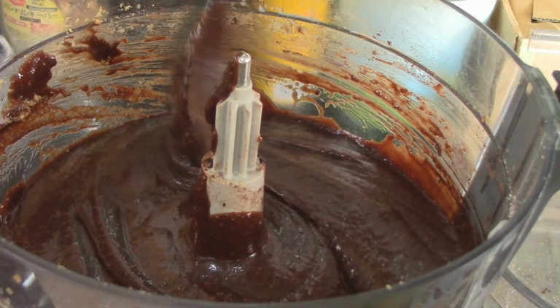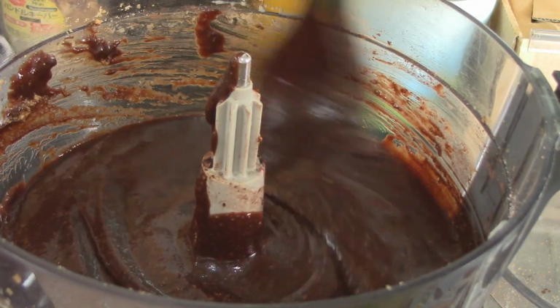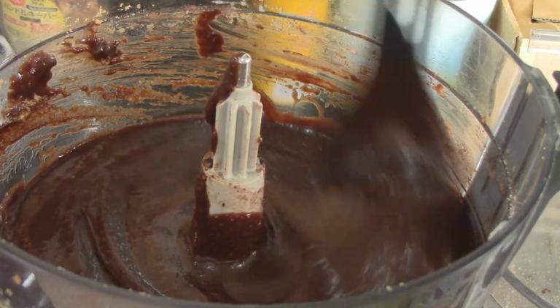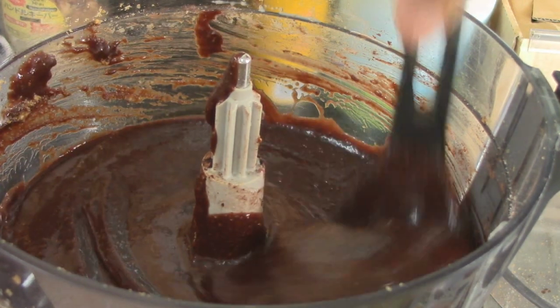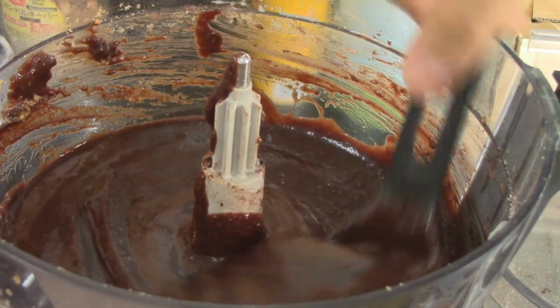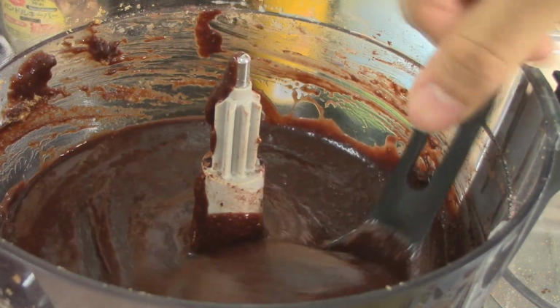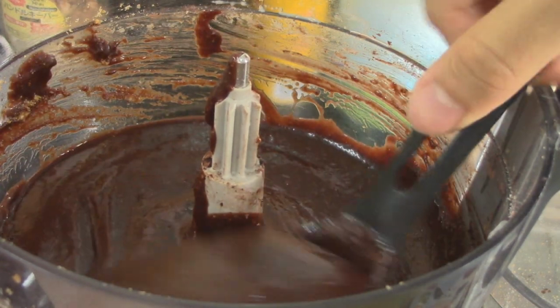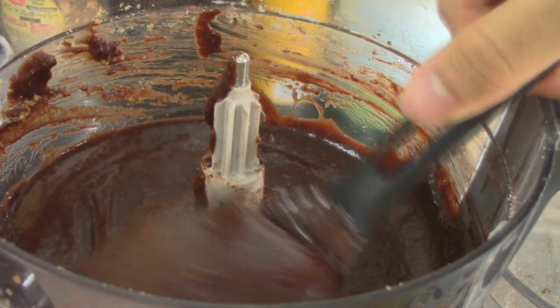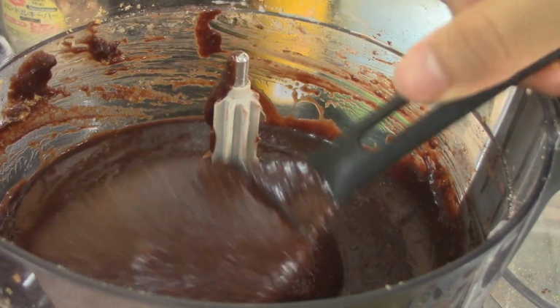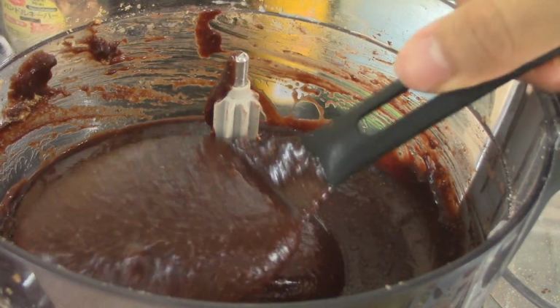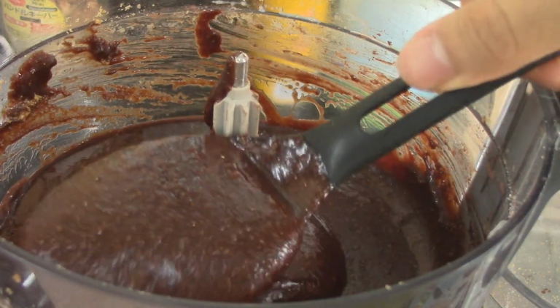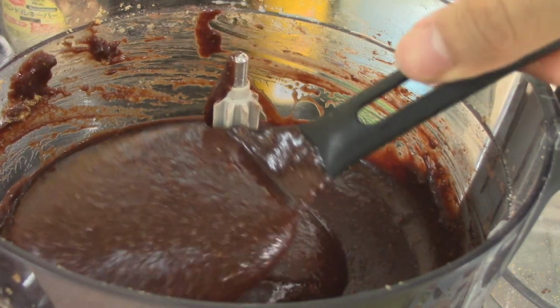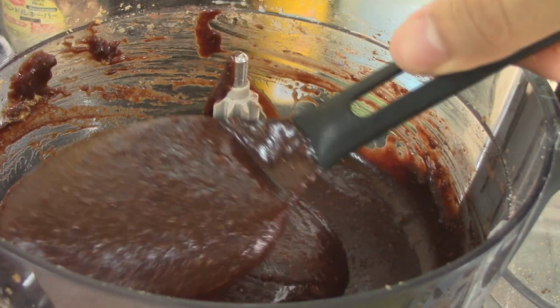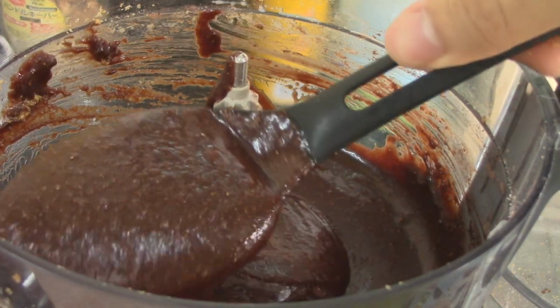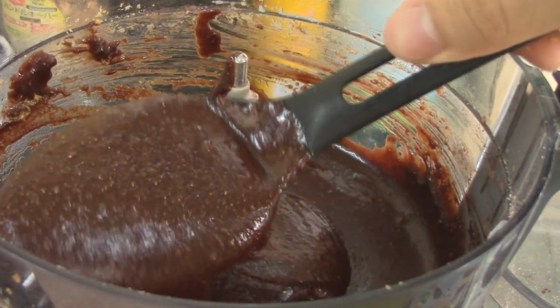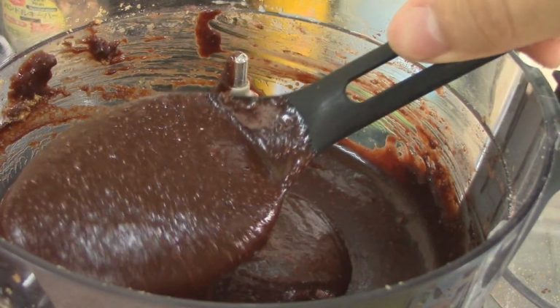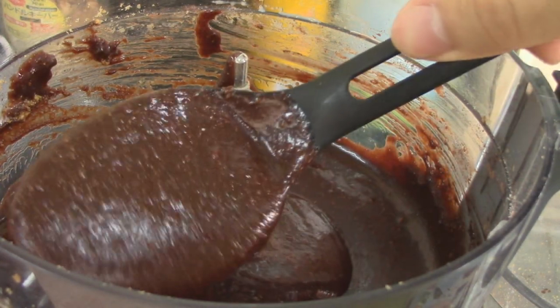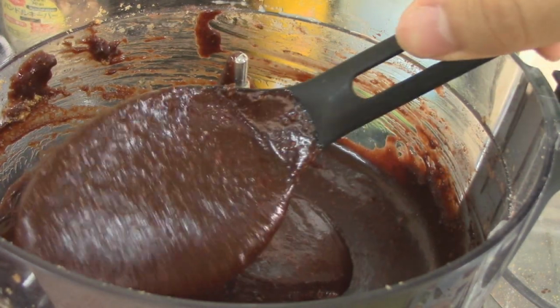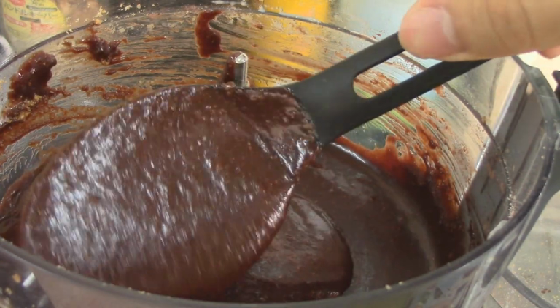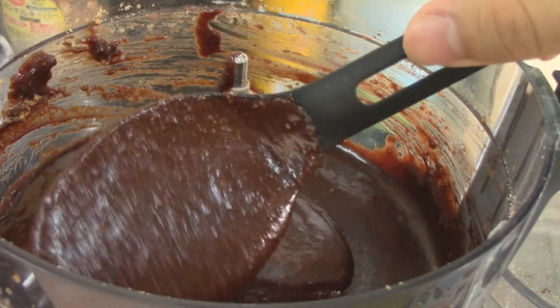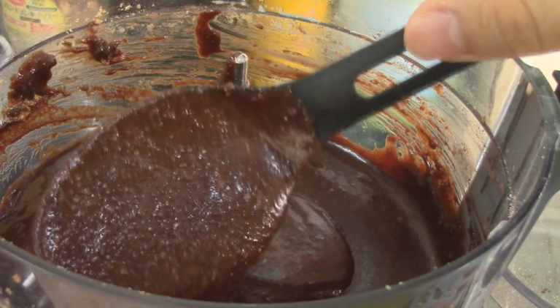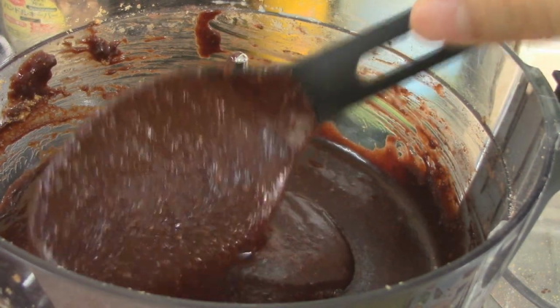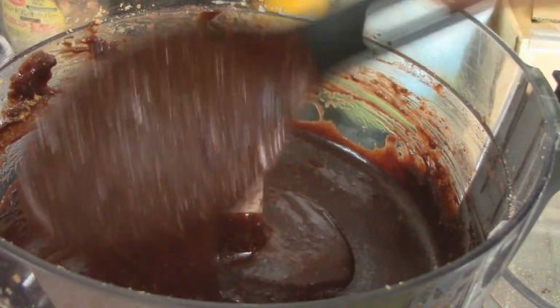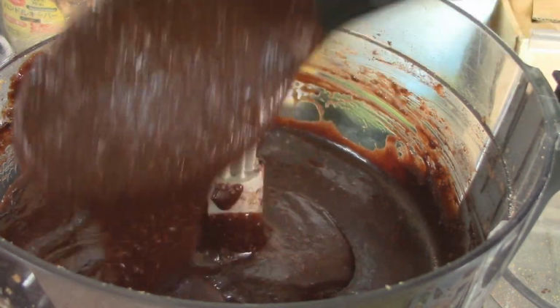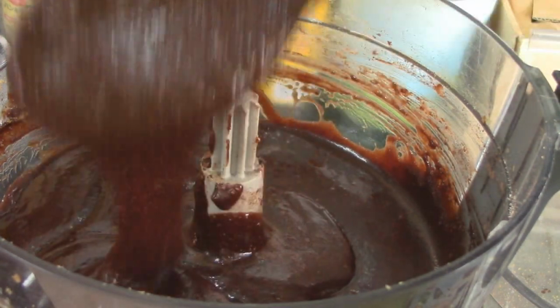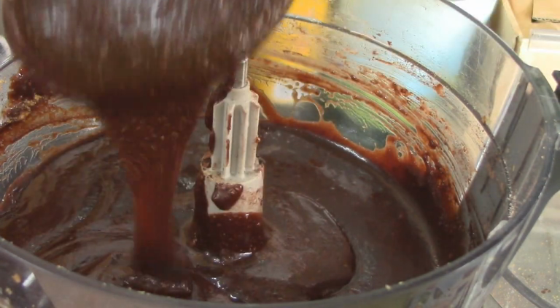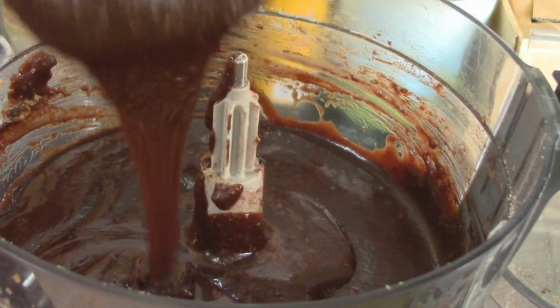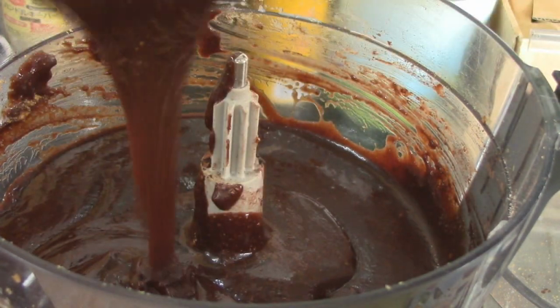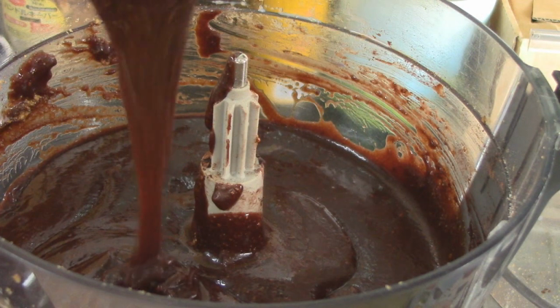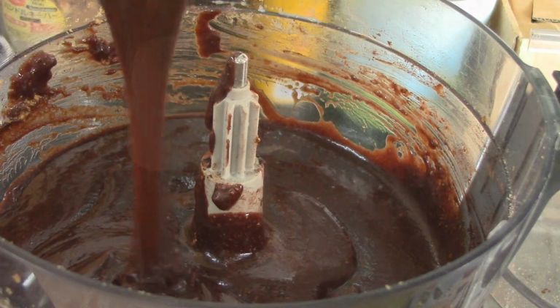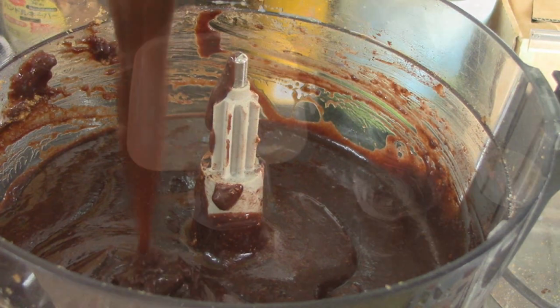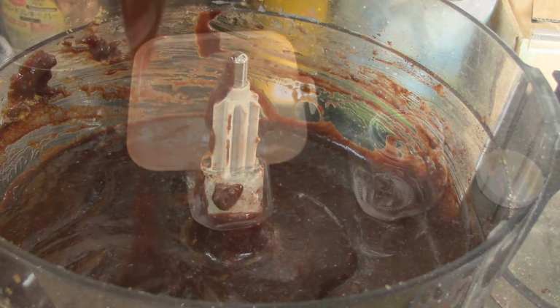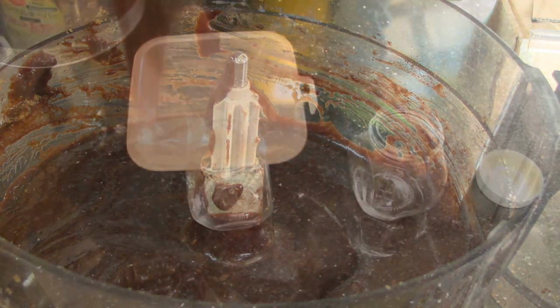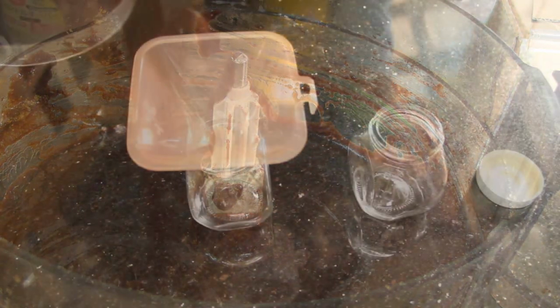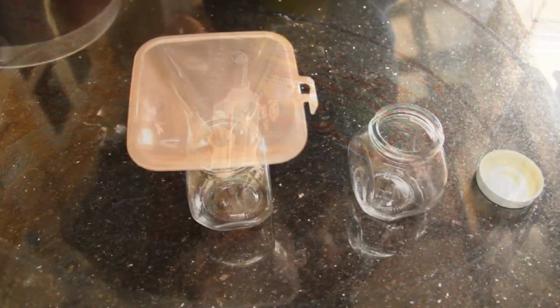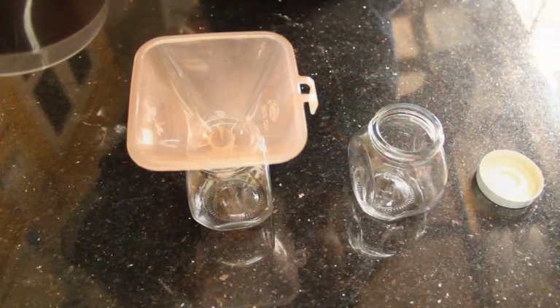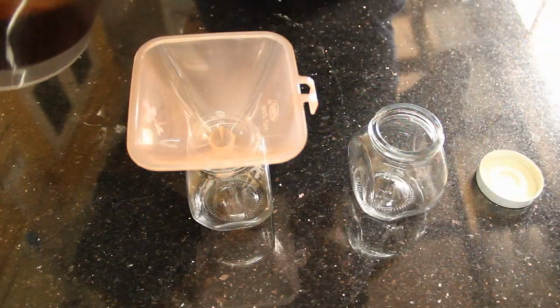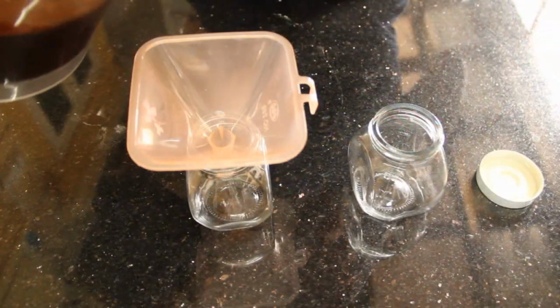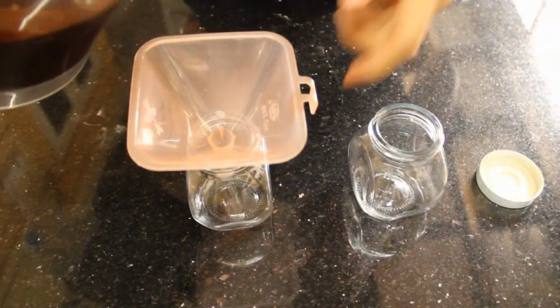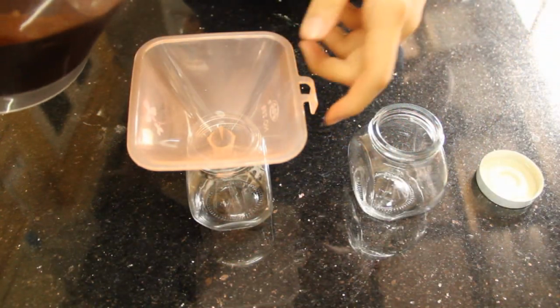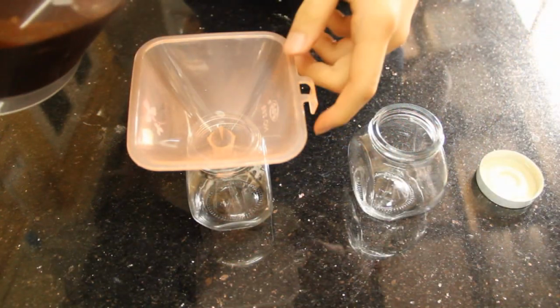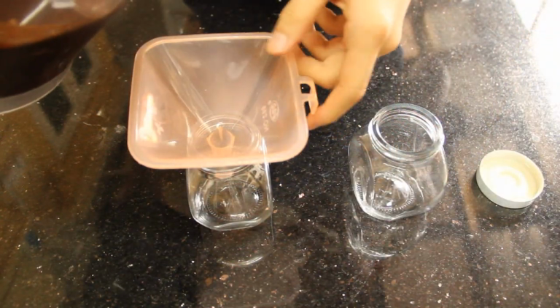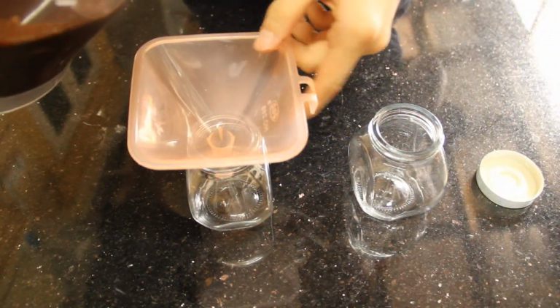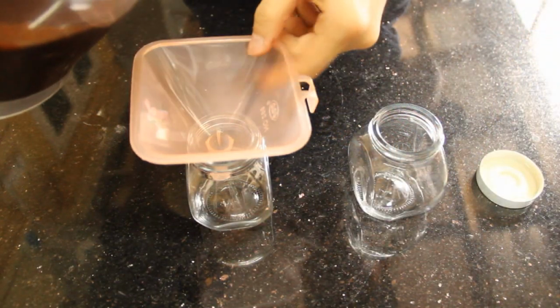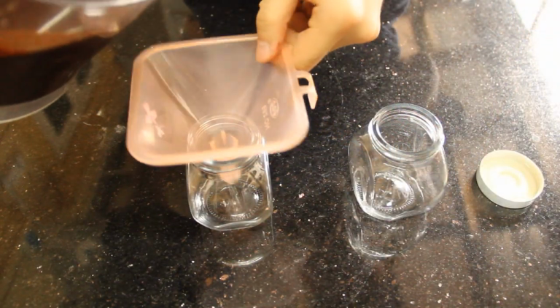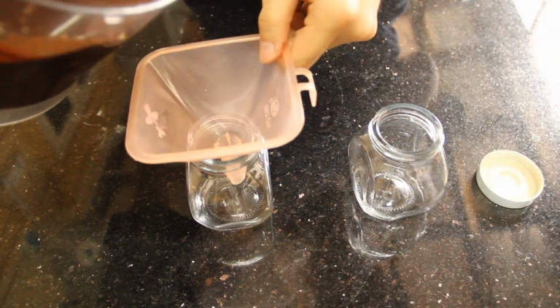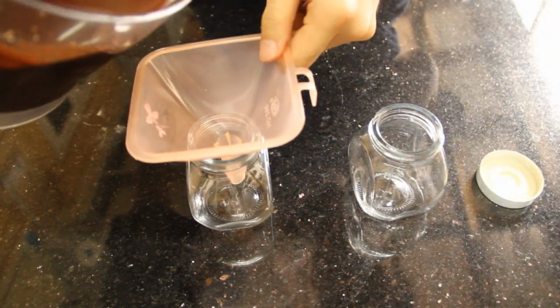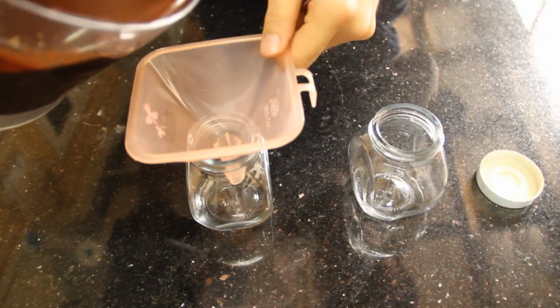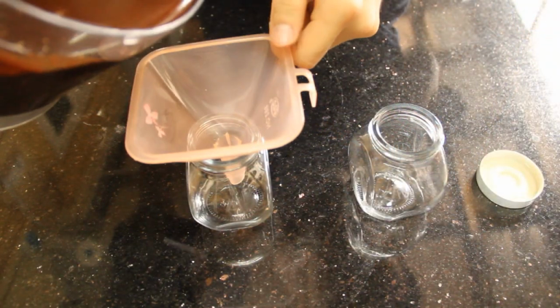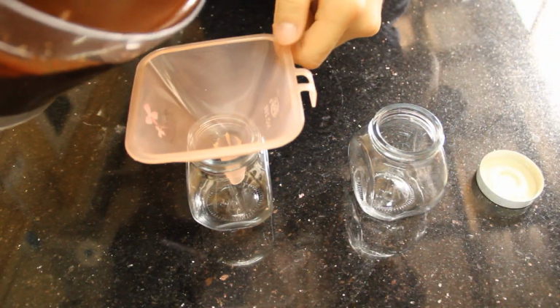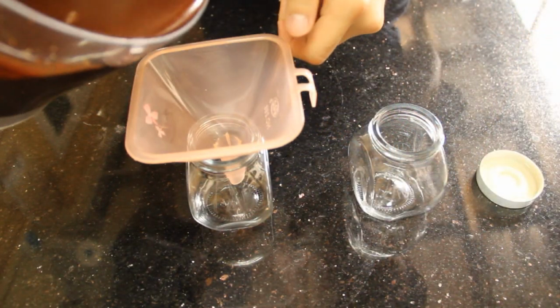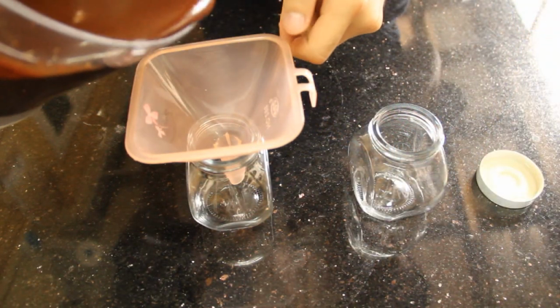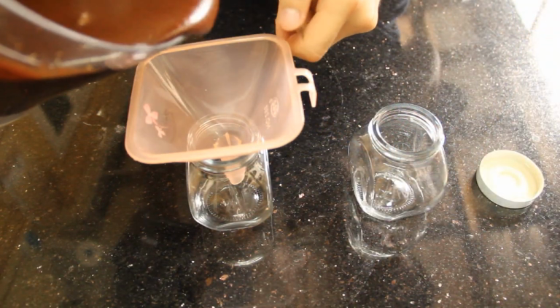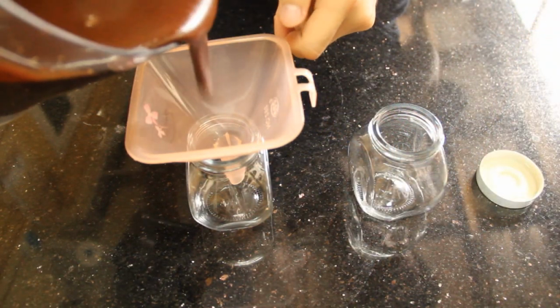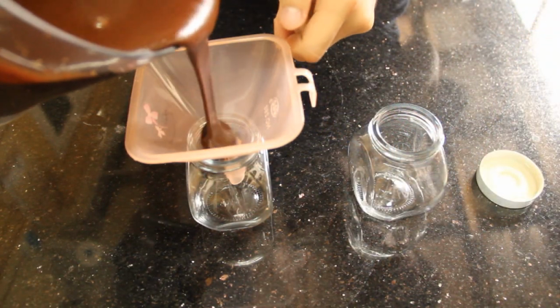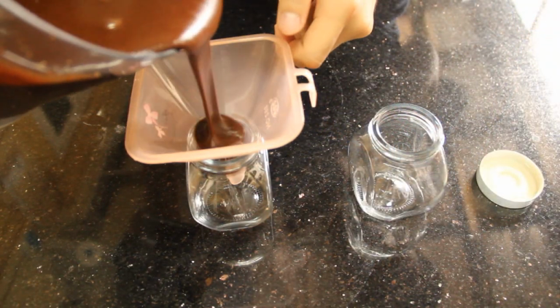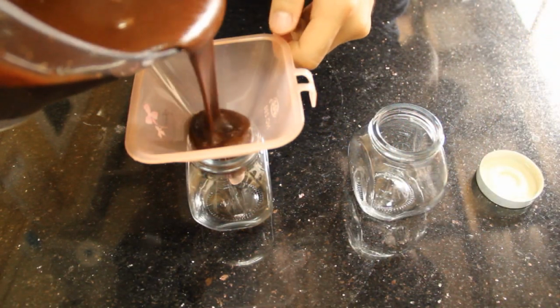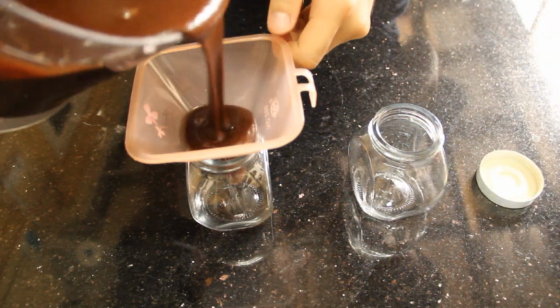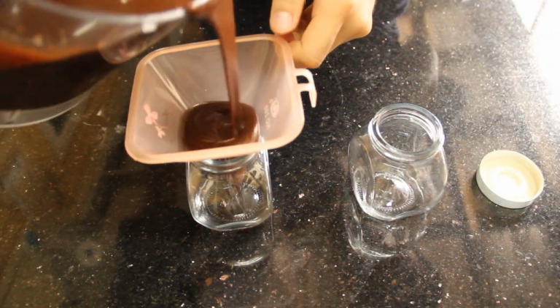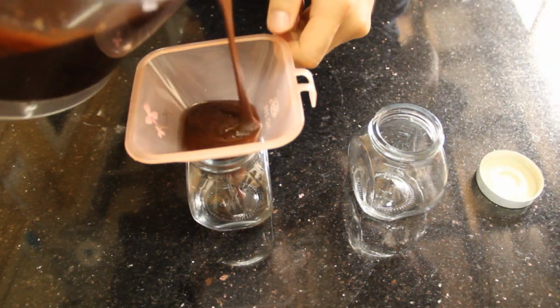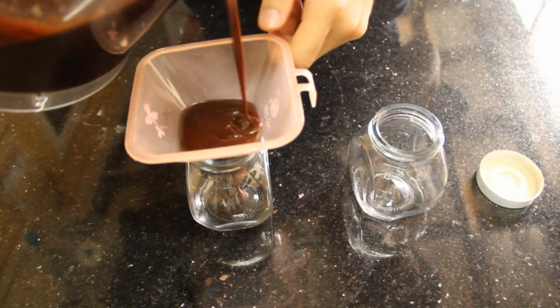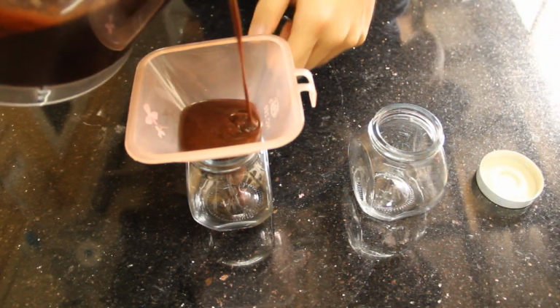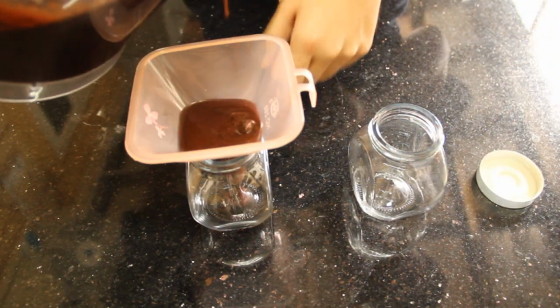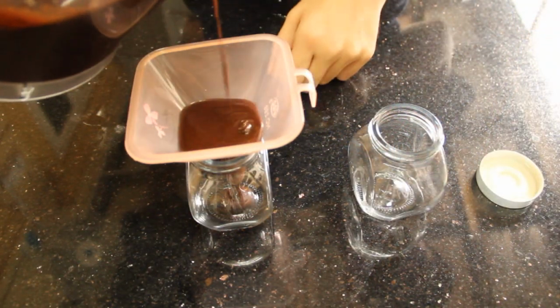It will get thicker. Transfer them to an airtight container.